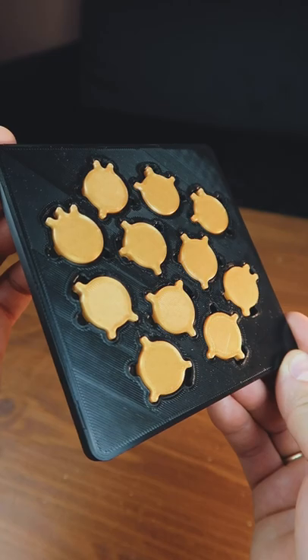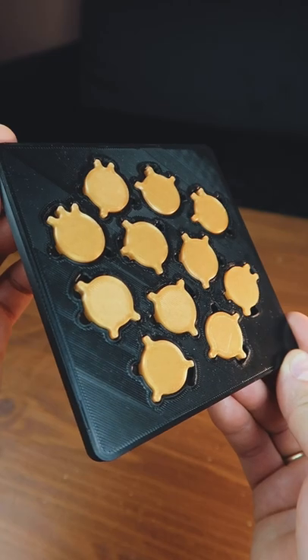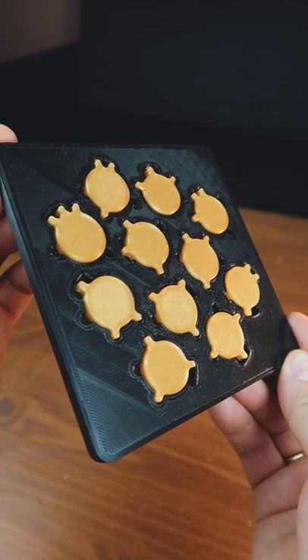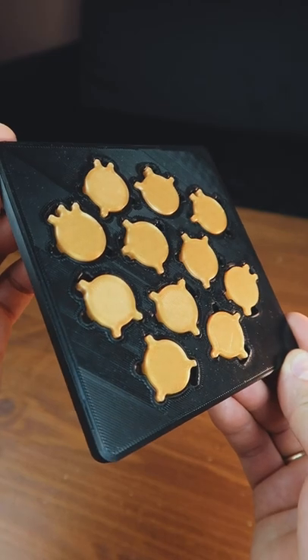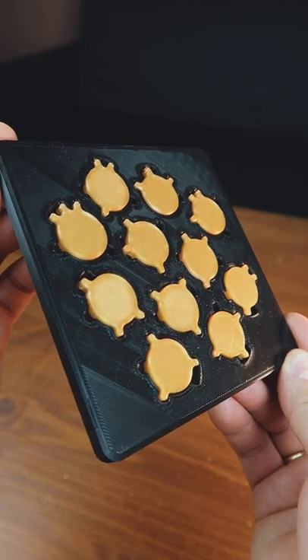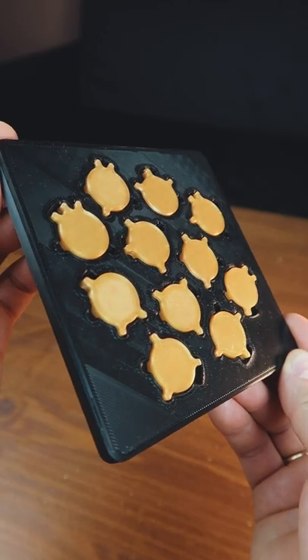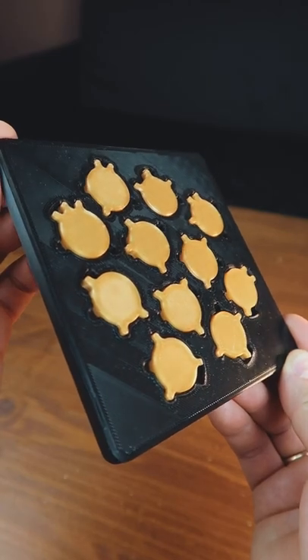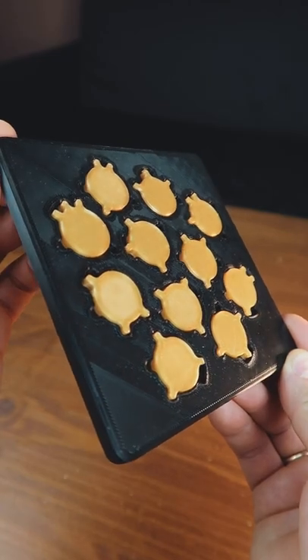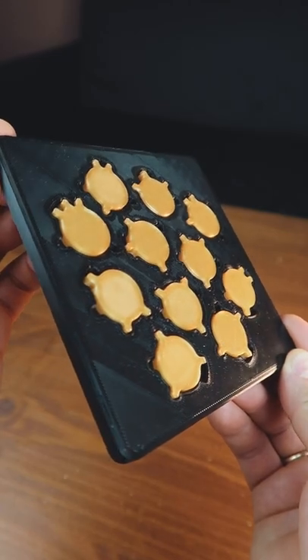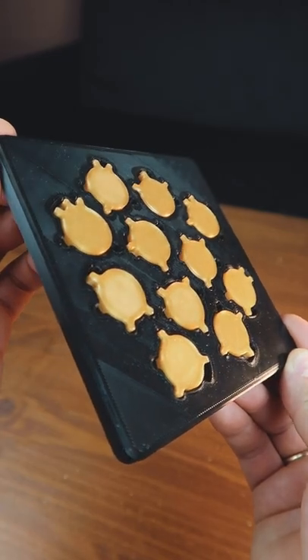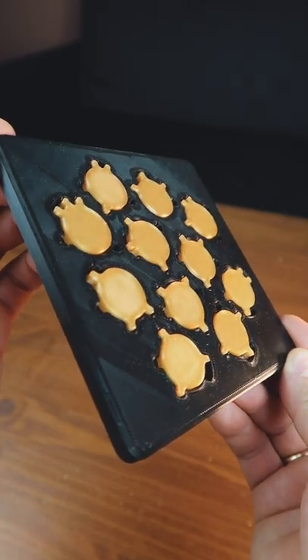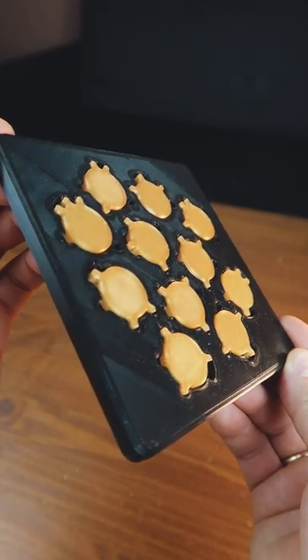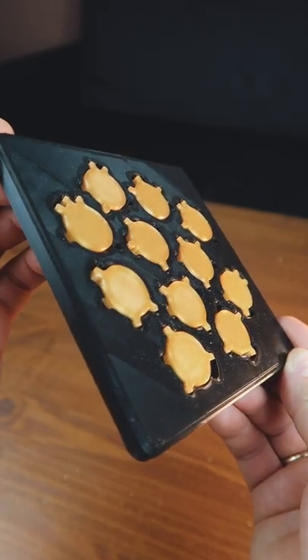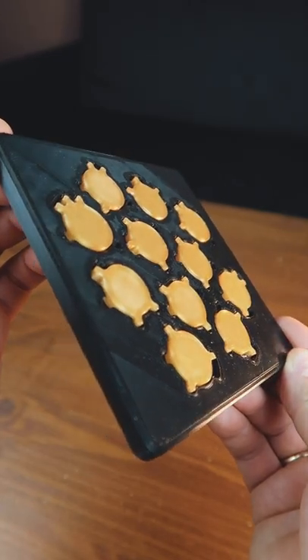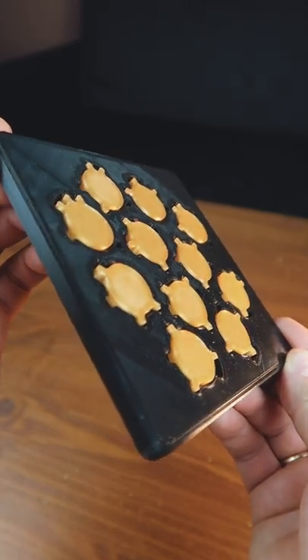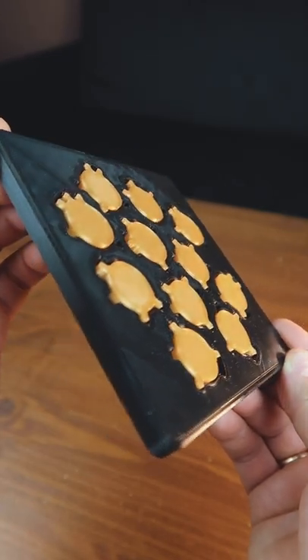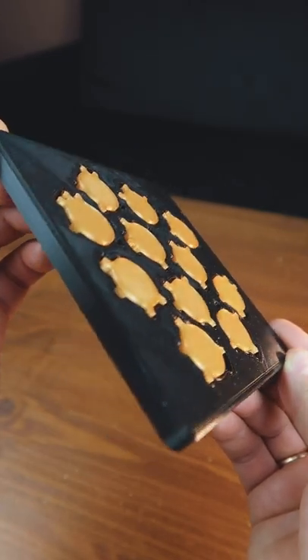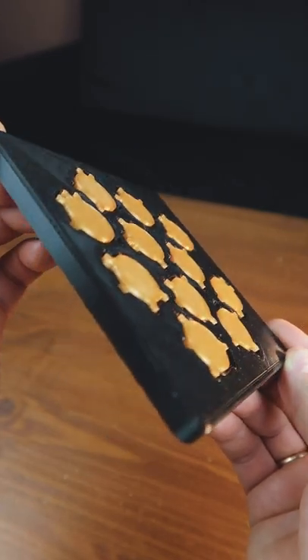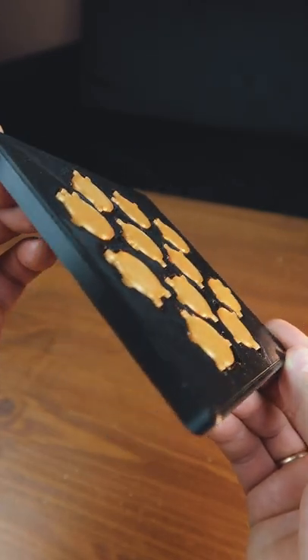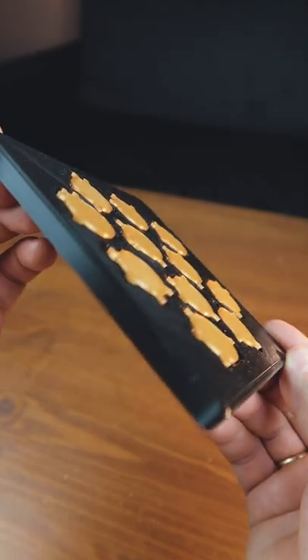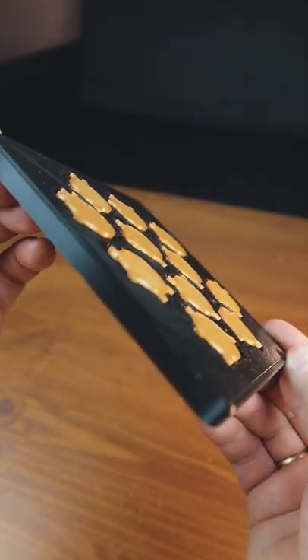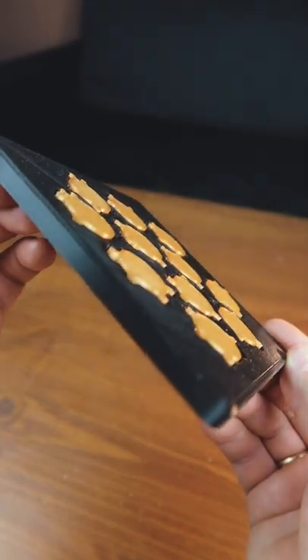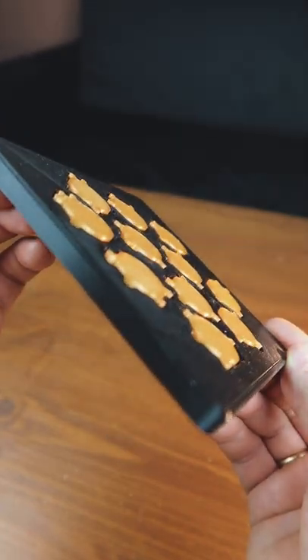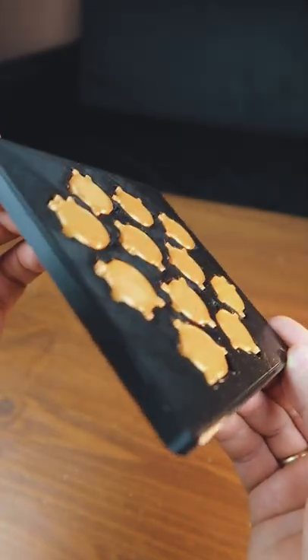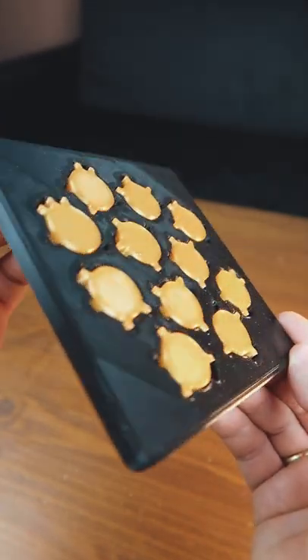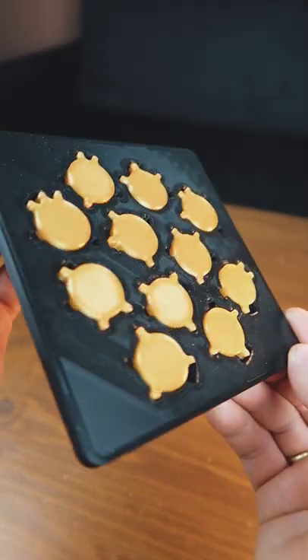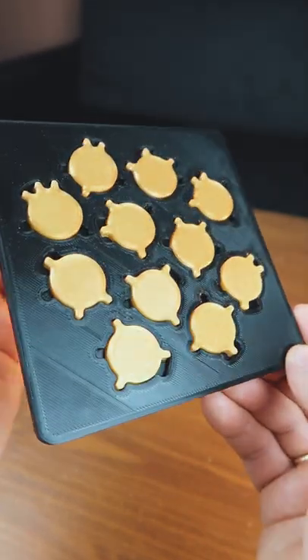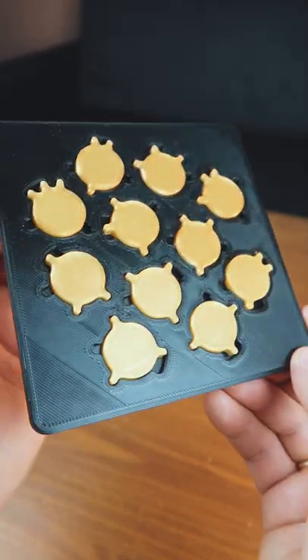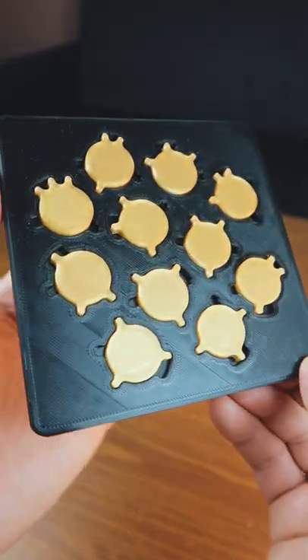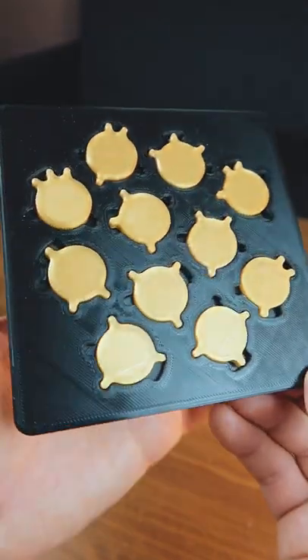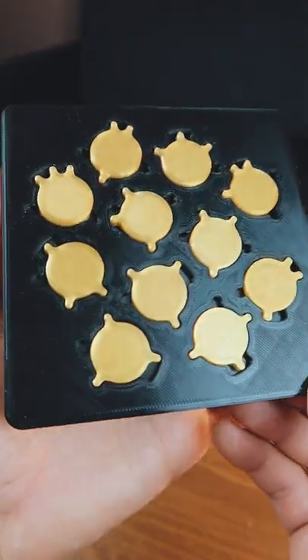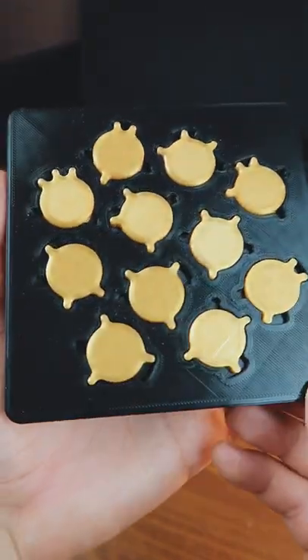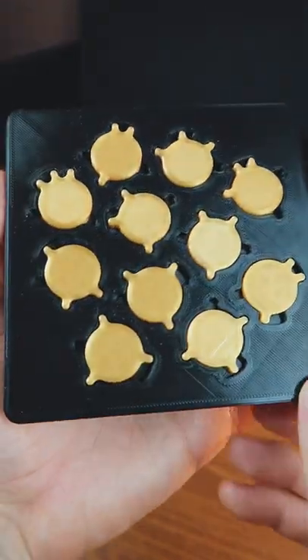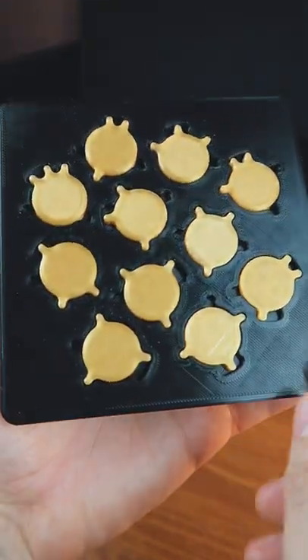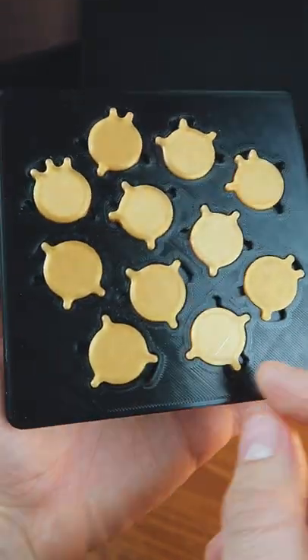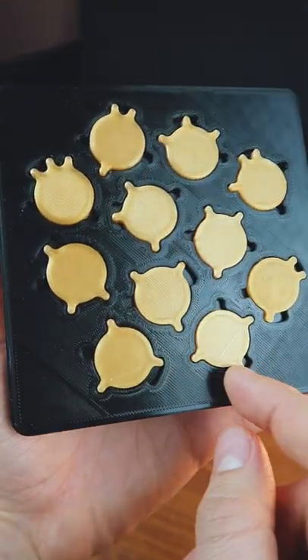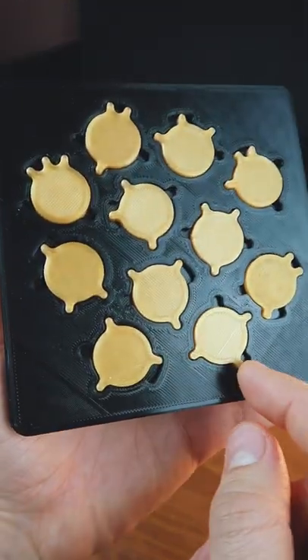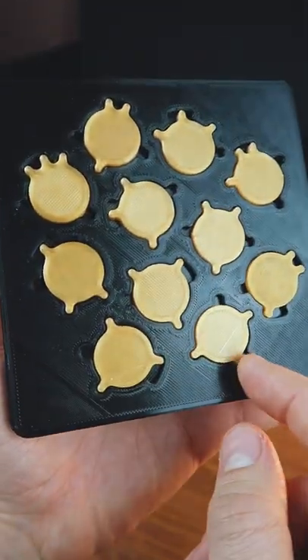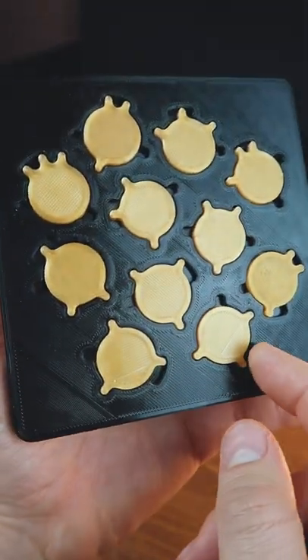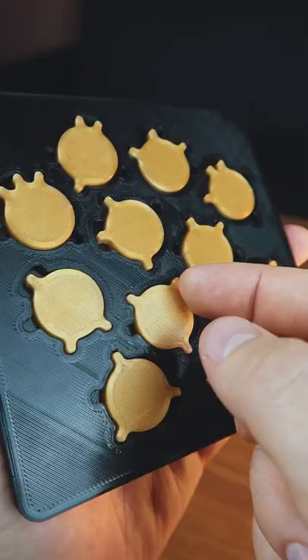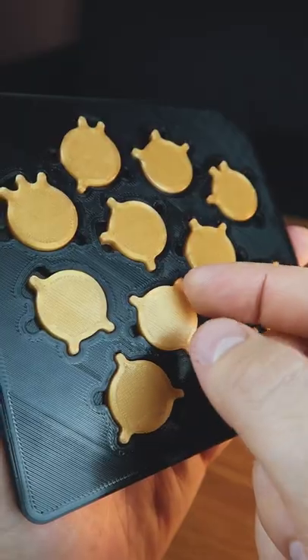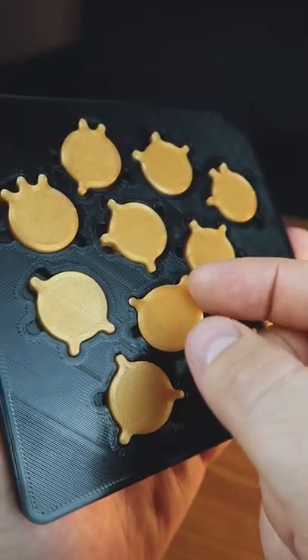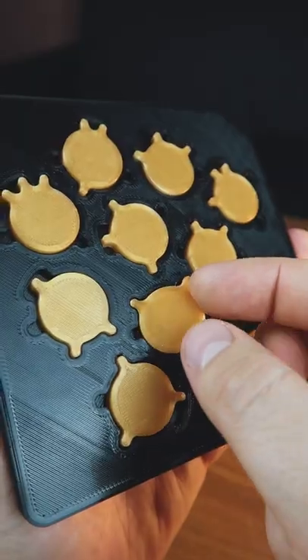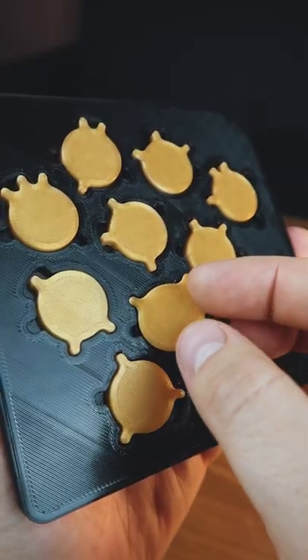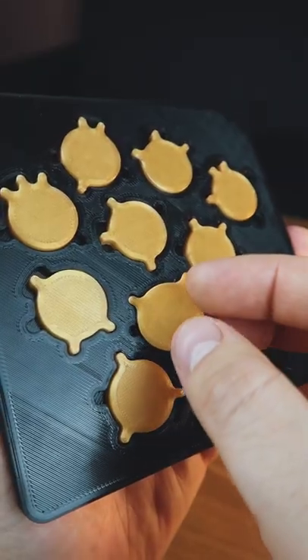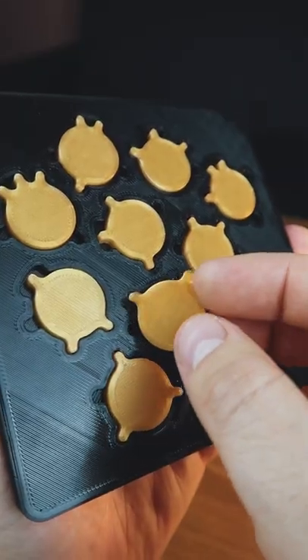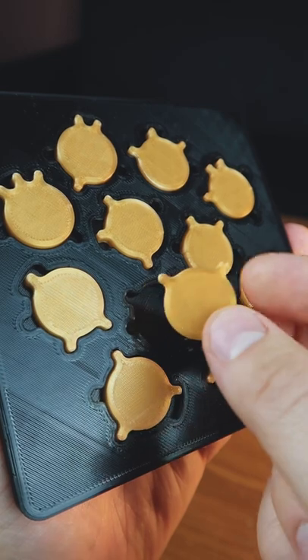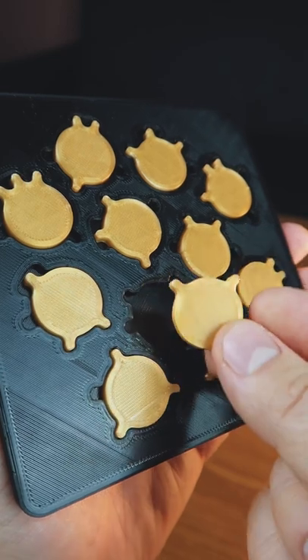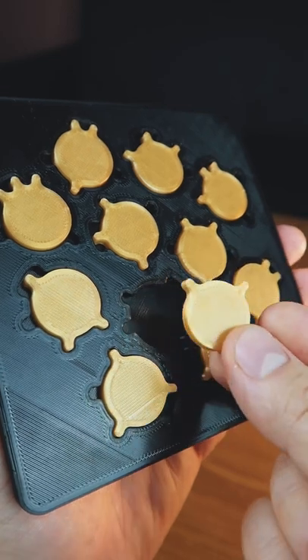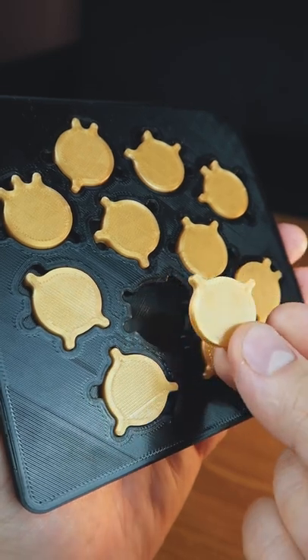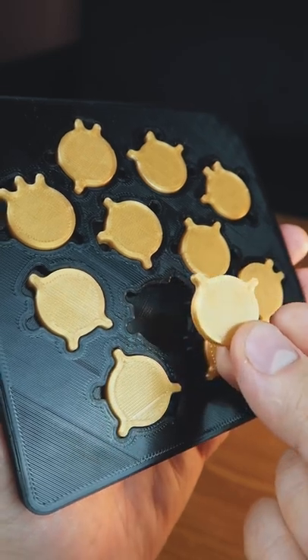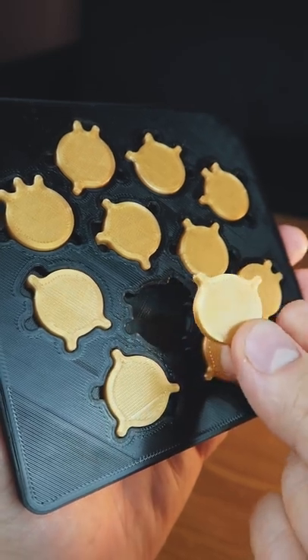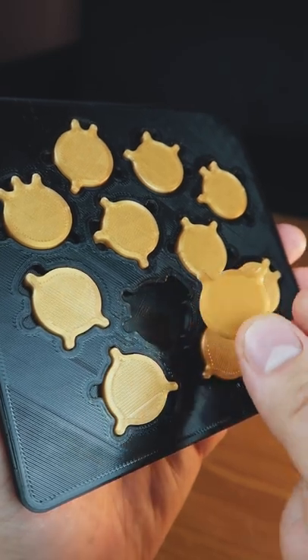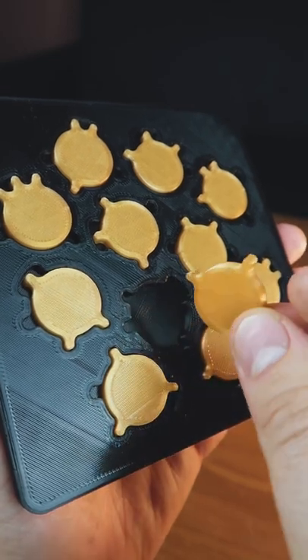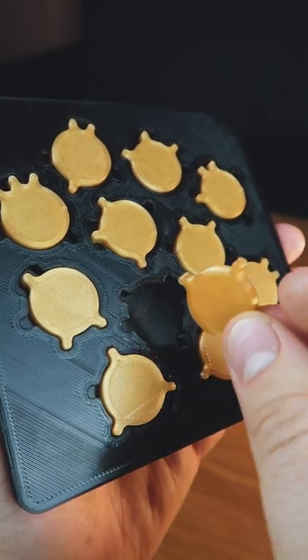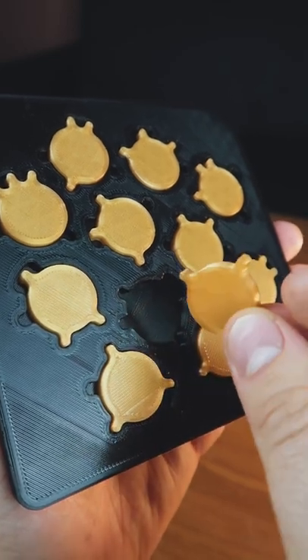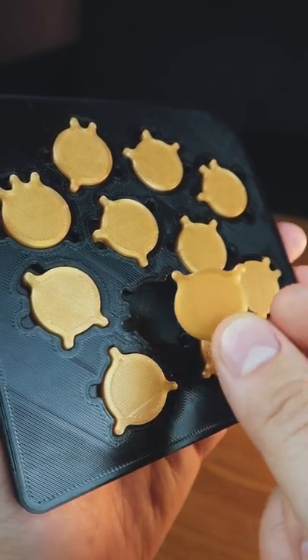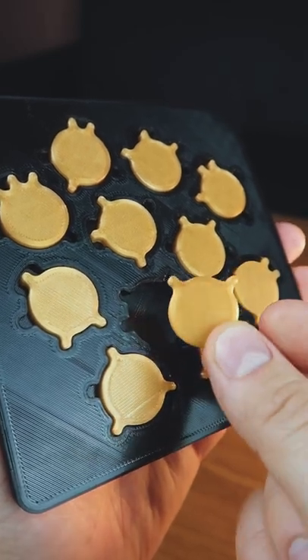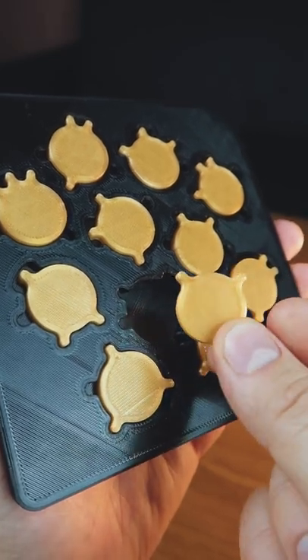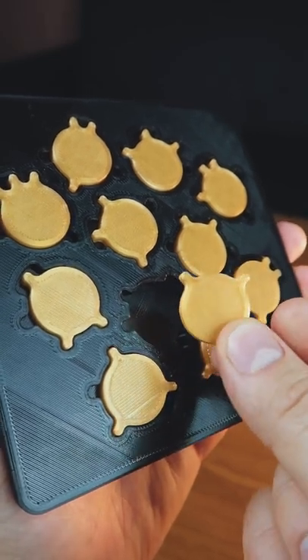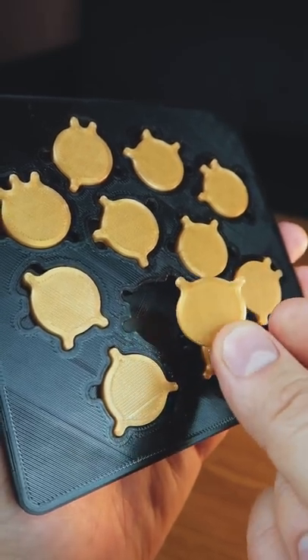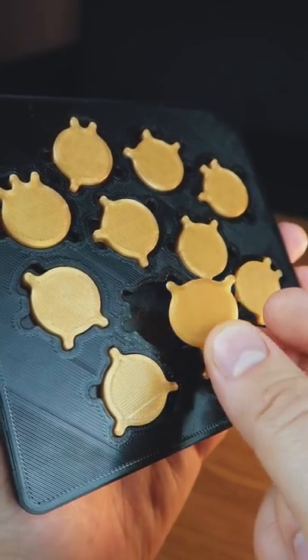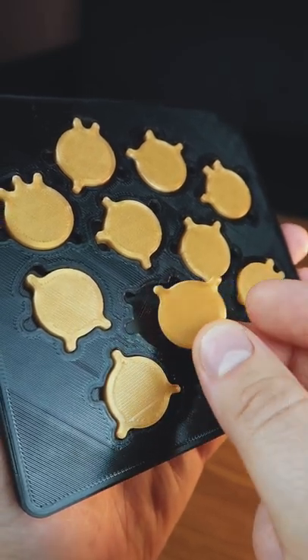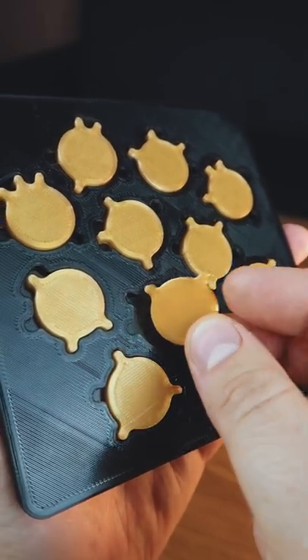I've got the 11 birds puzzle. The aim of this puzzle is to place all the birds into their places. This puzzle is 3D printed and is not so easy as it looks.